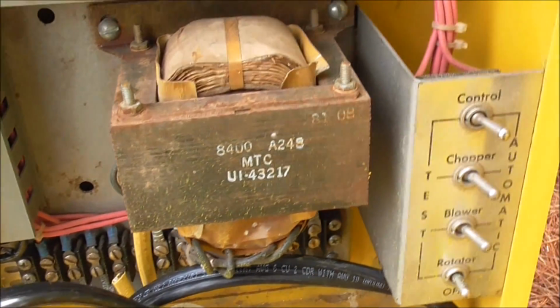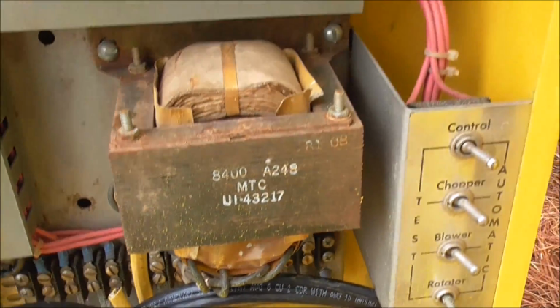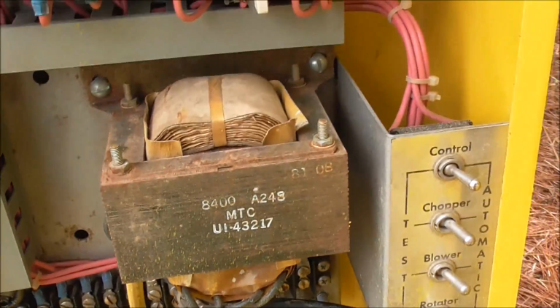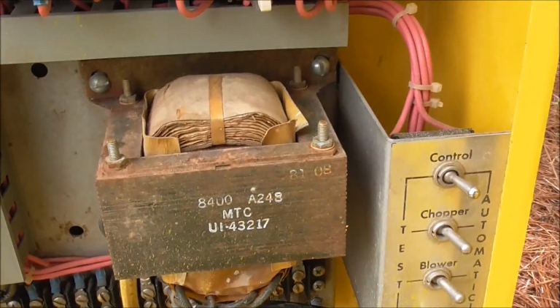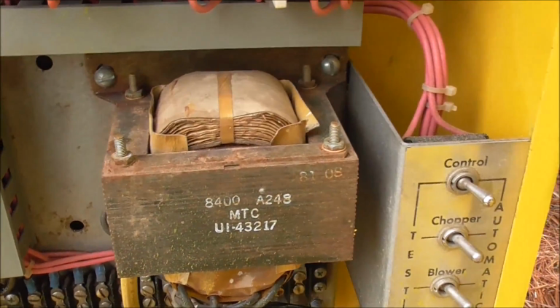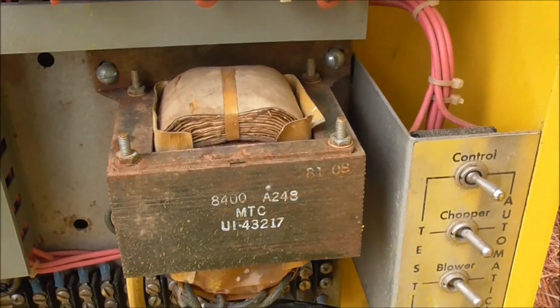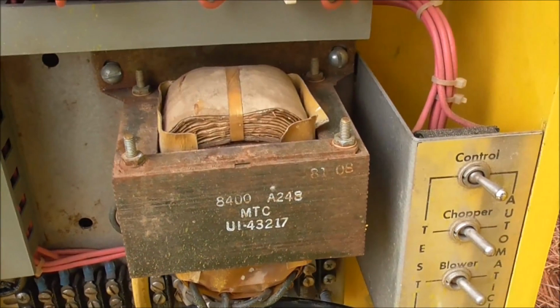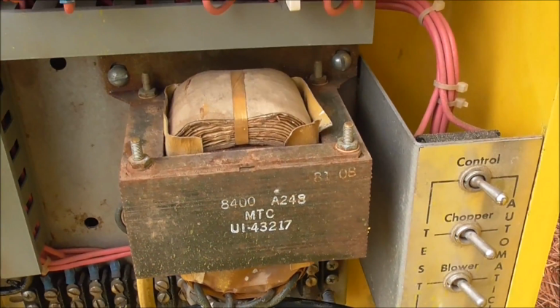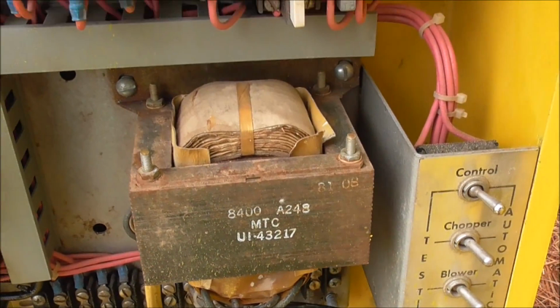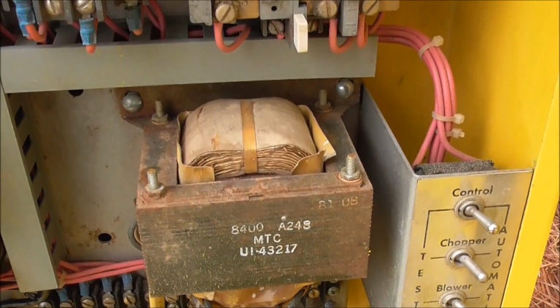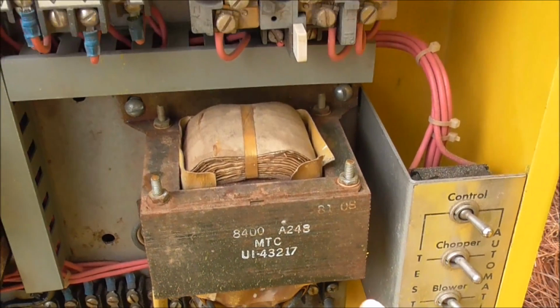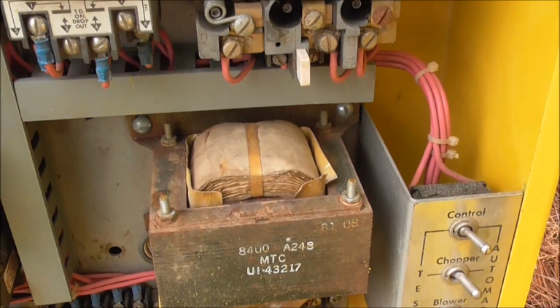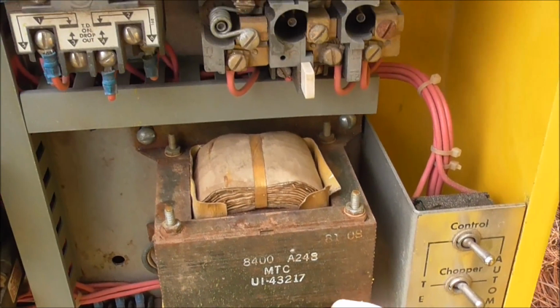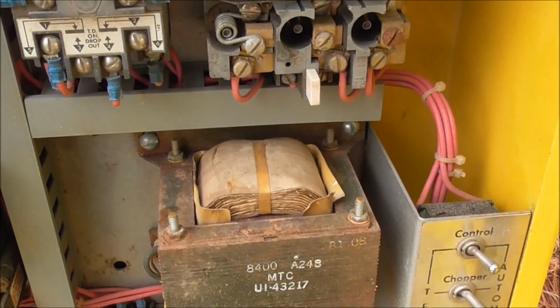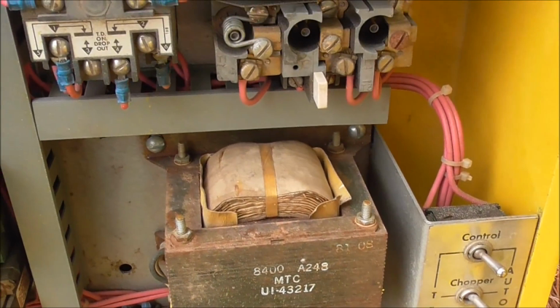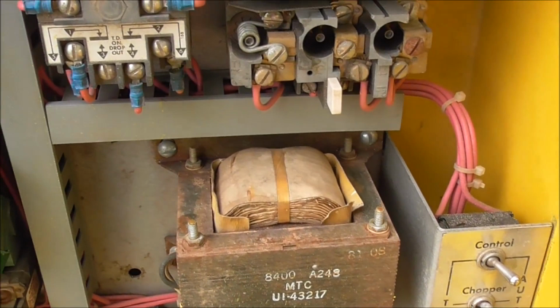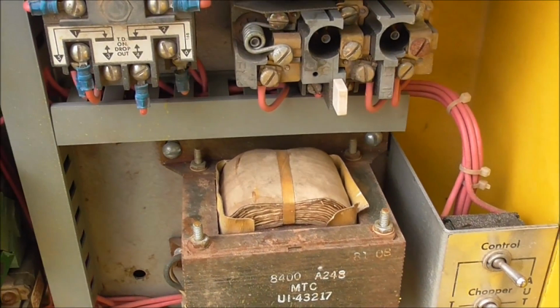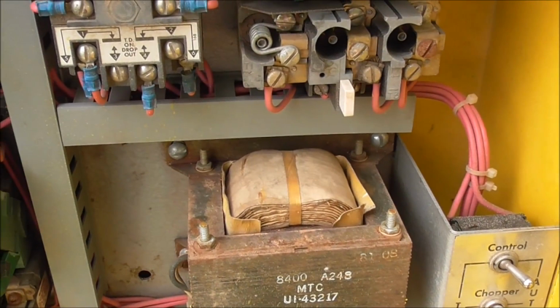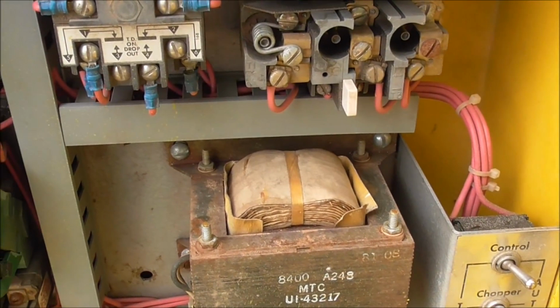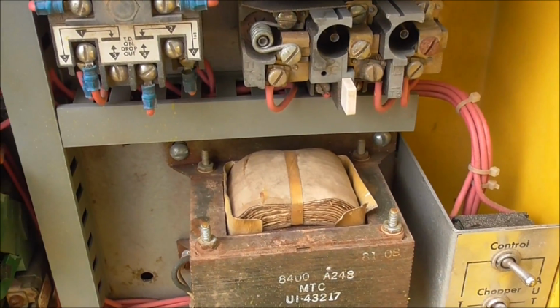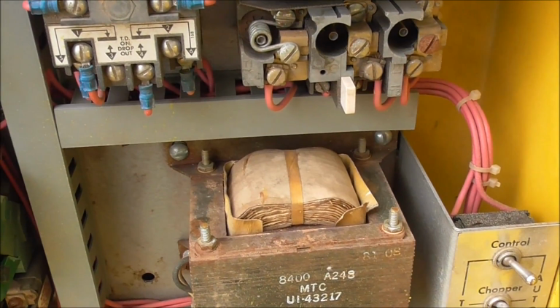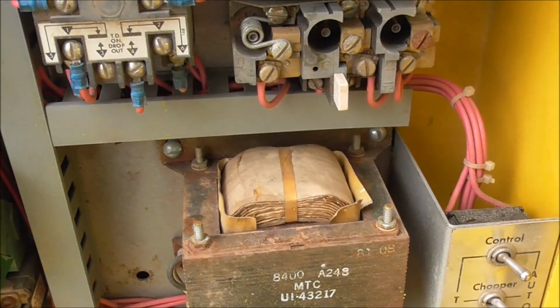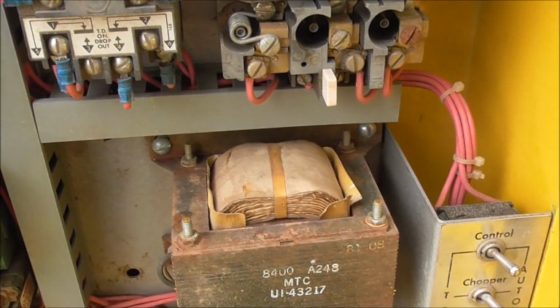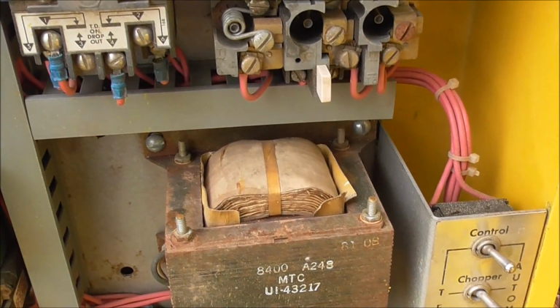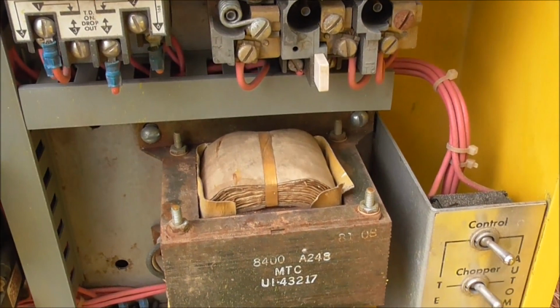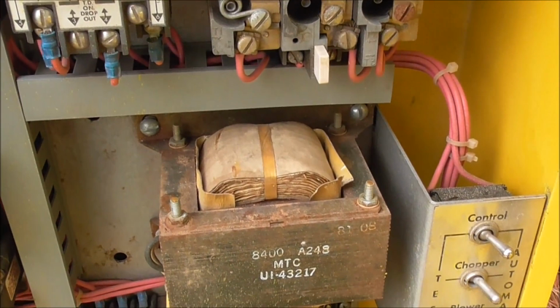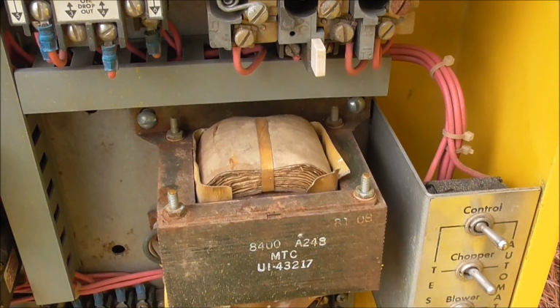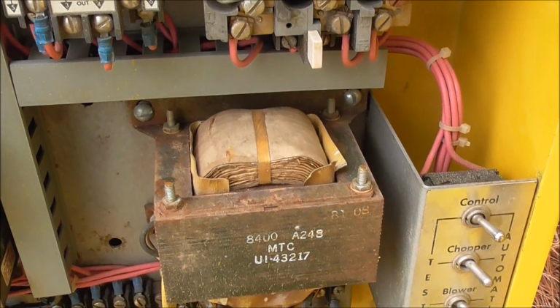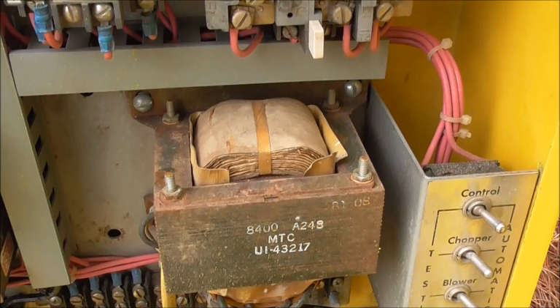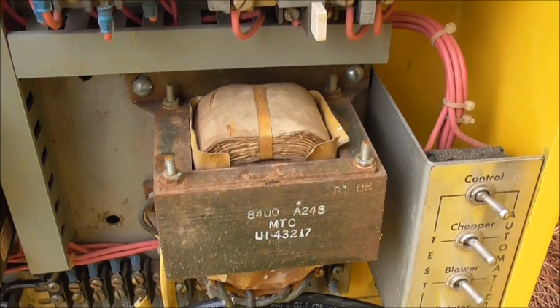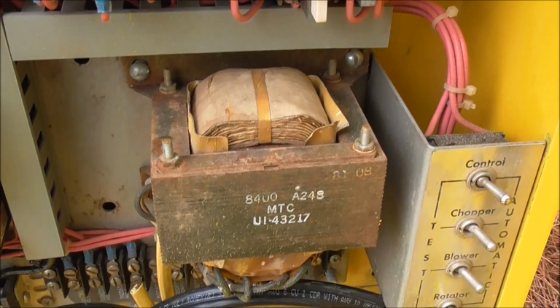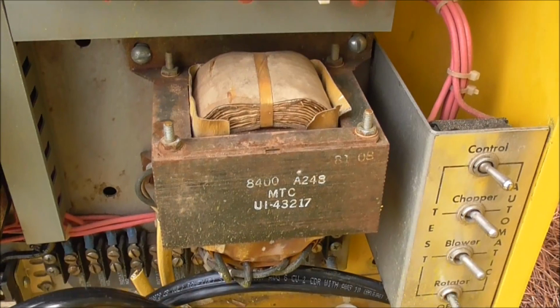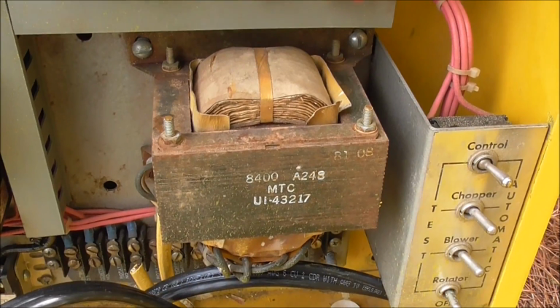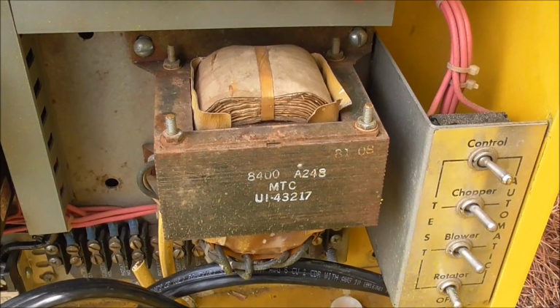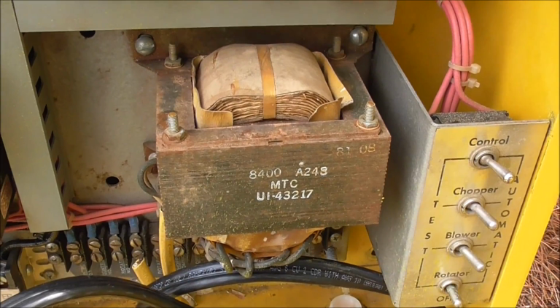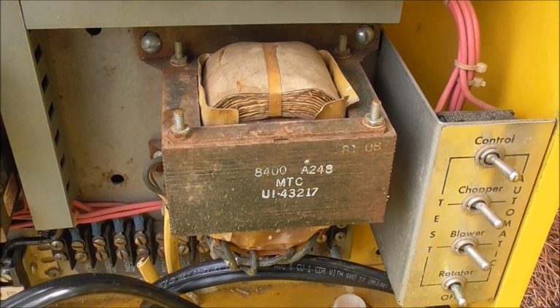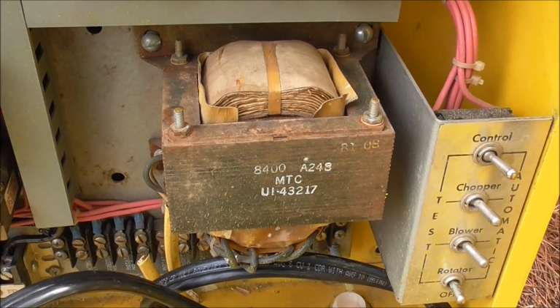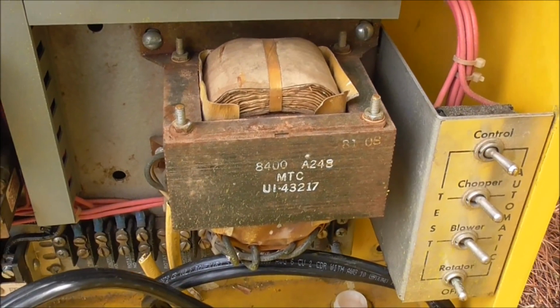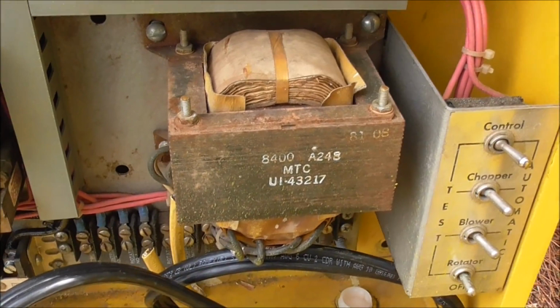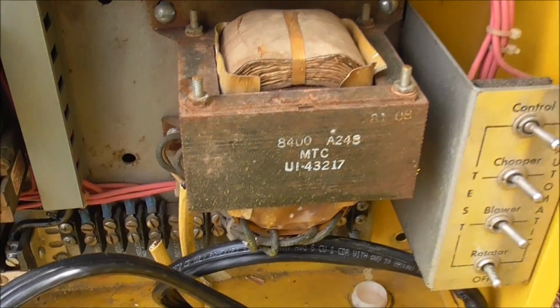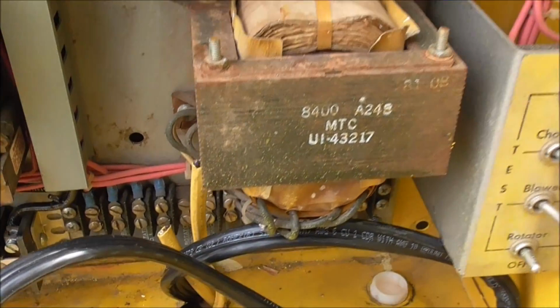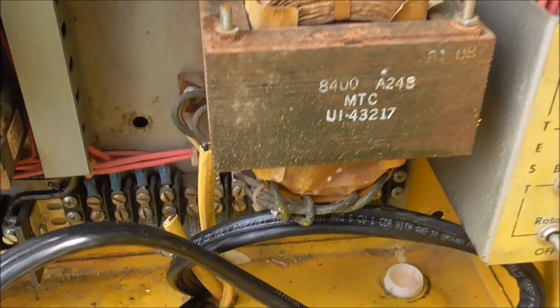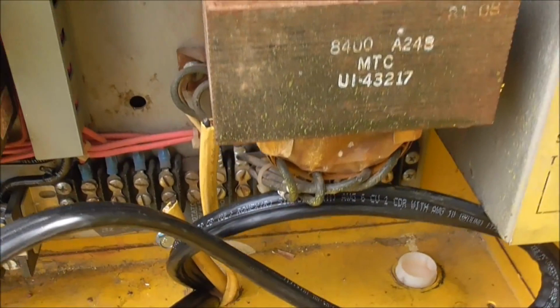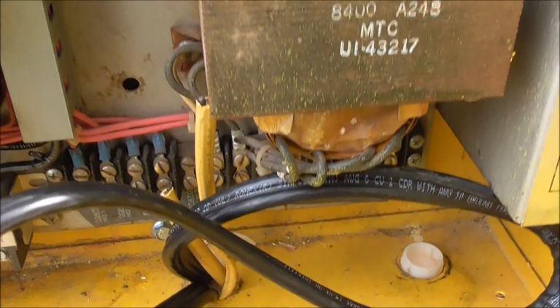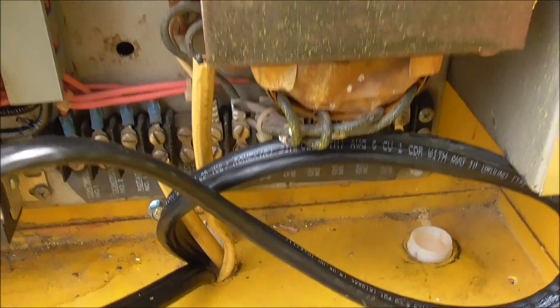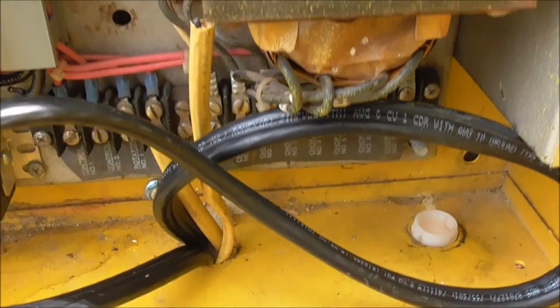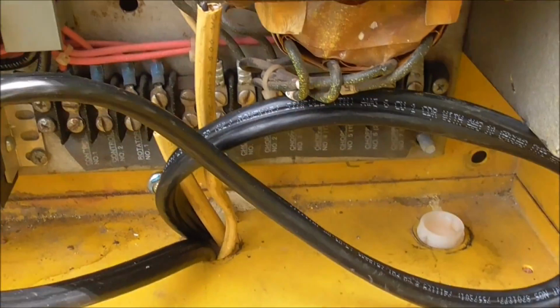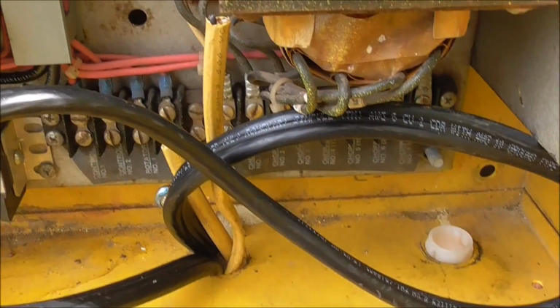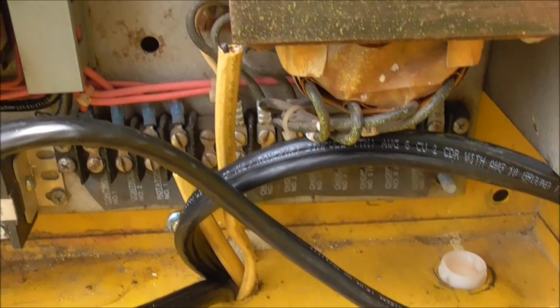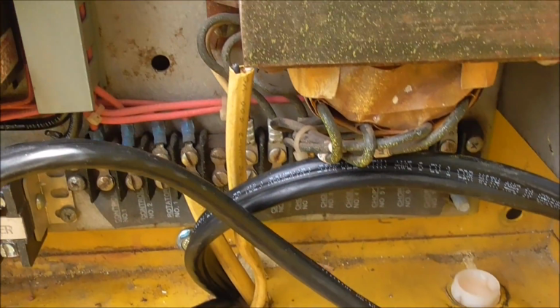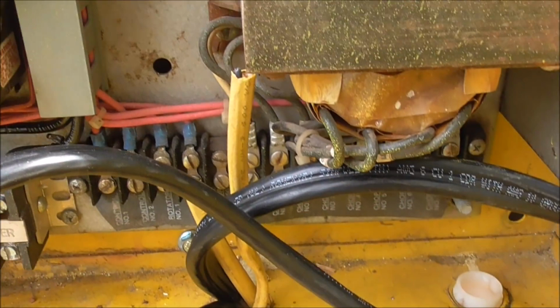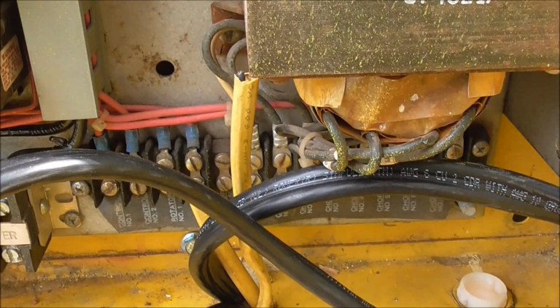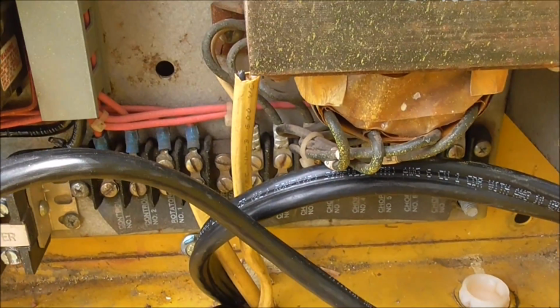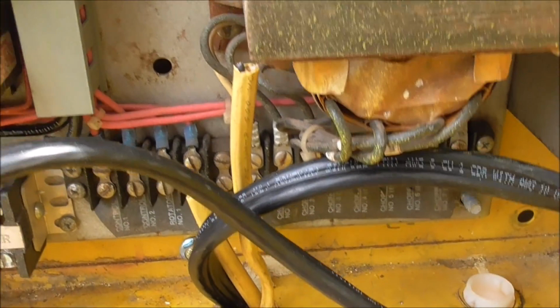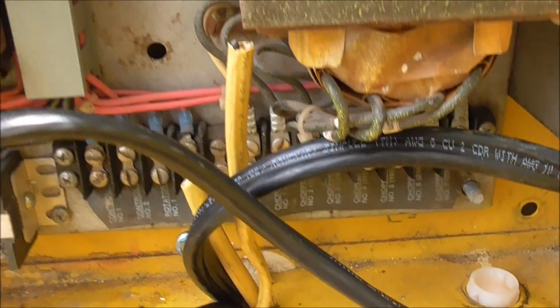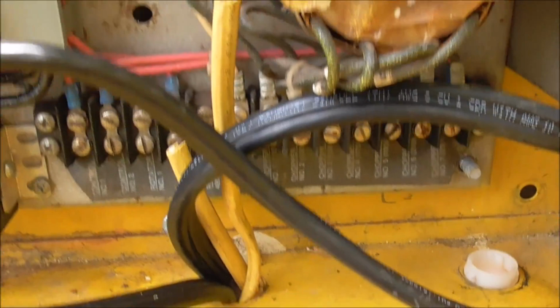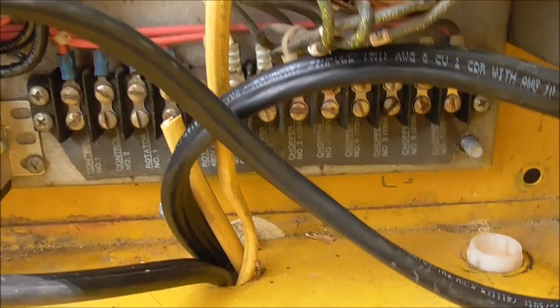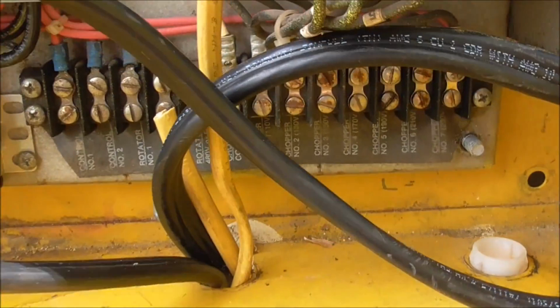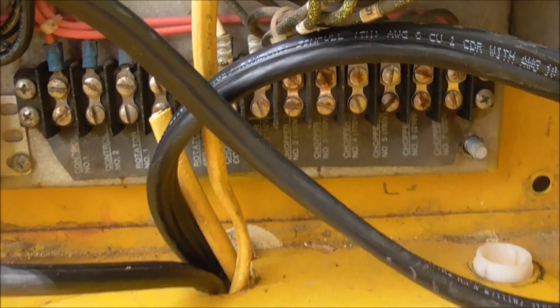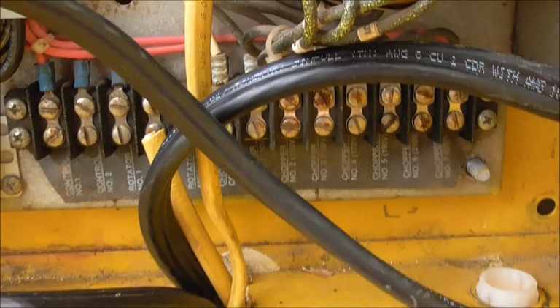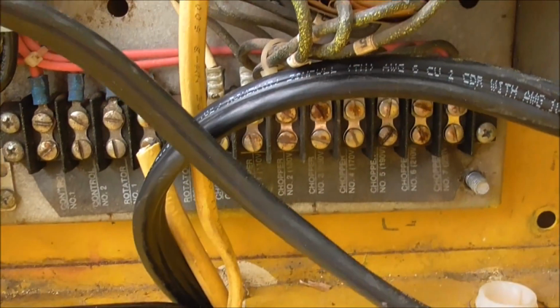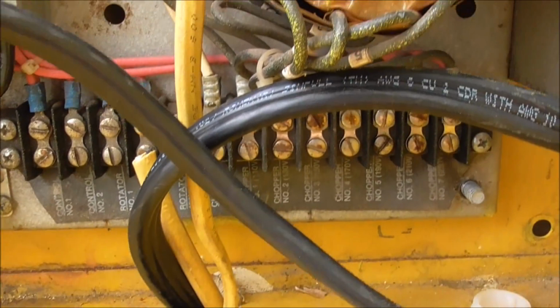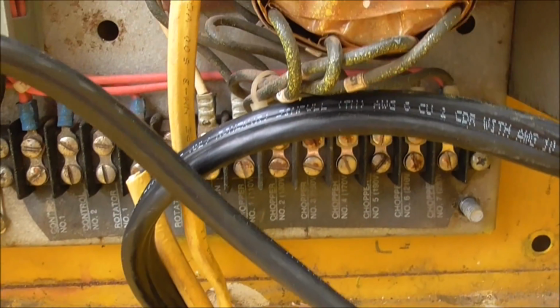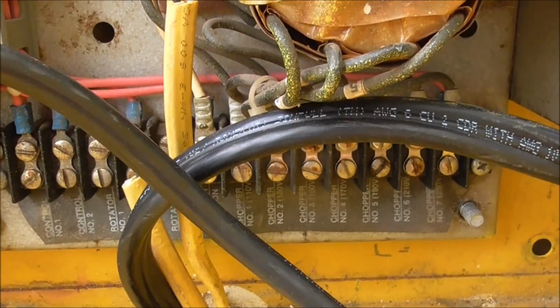Here is the transformer chopper settings, which is right here.